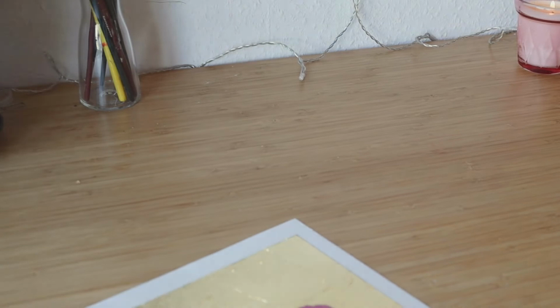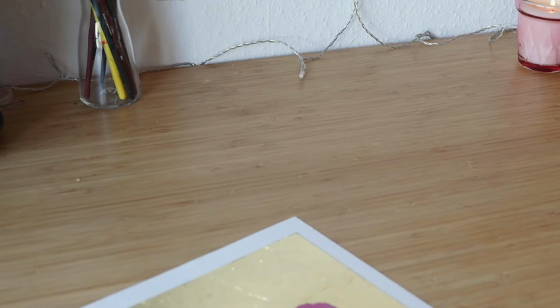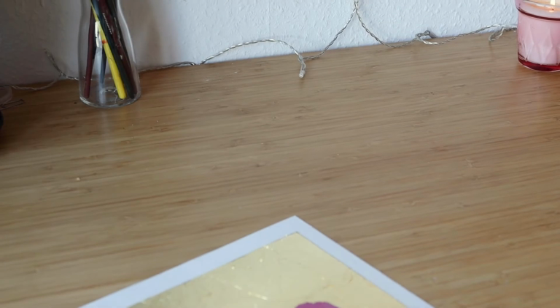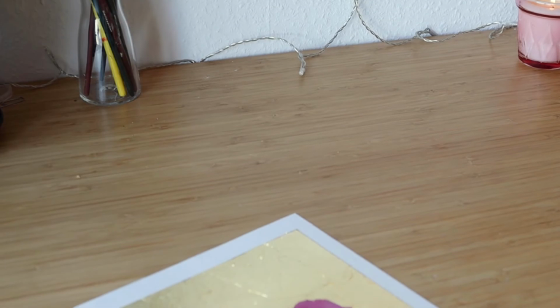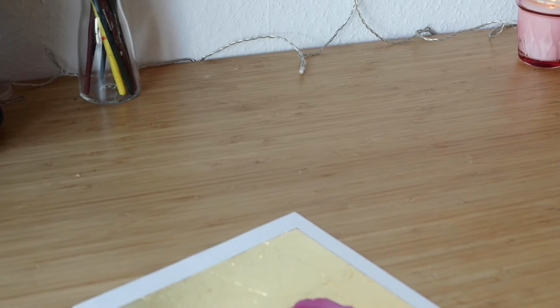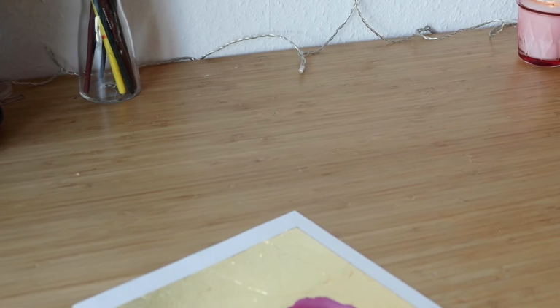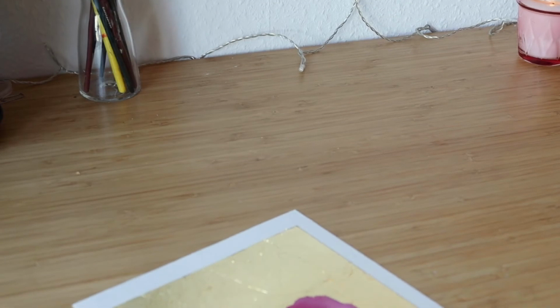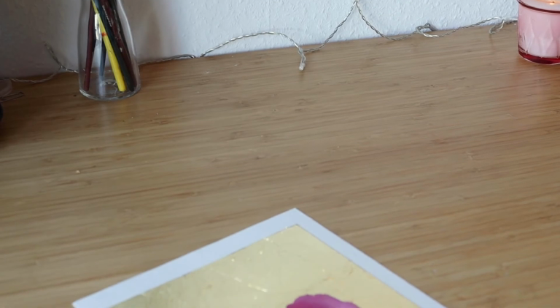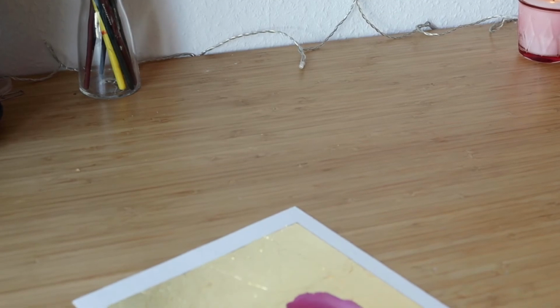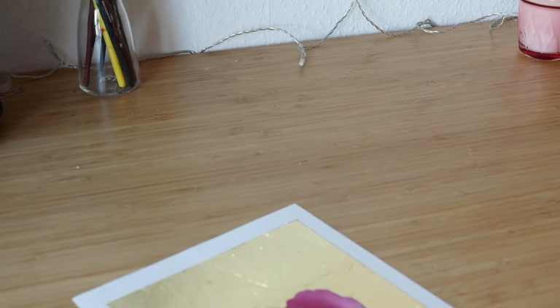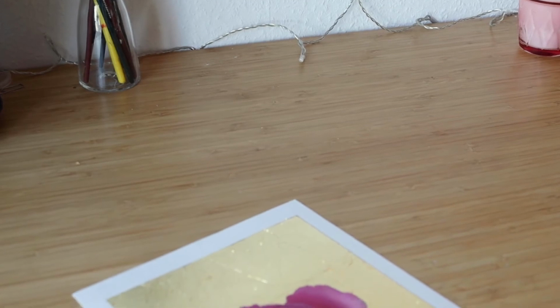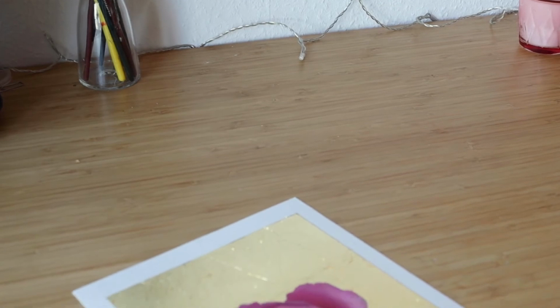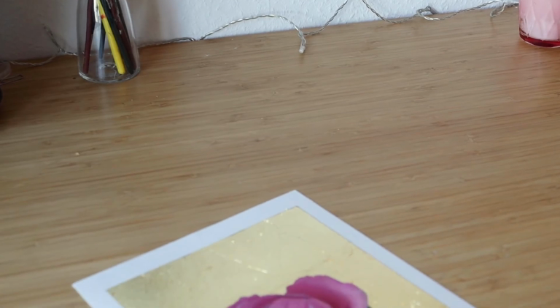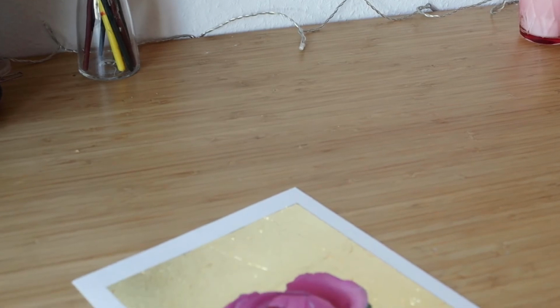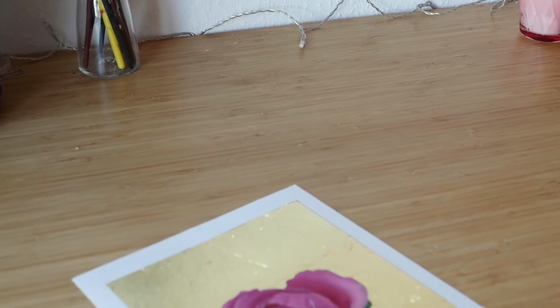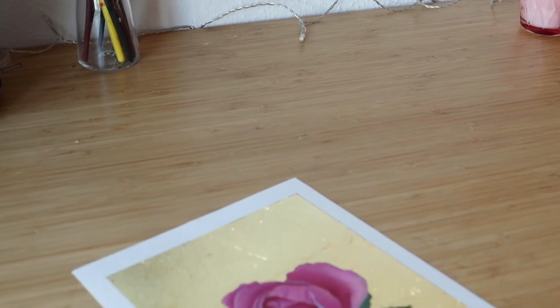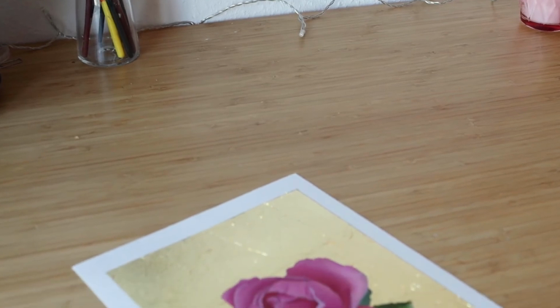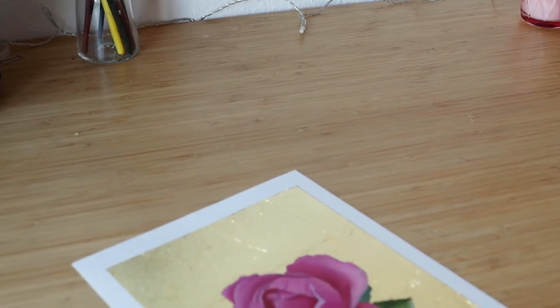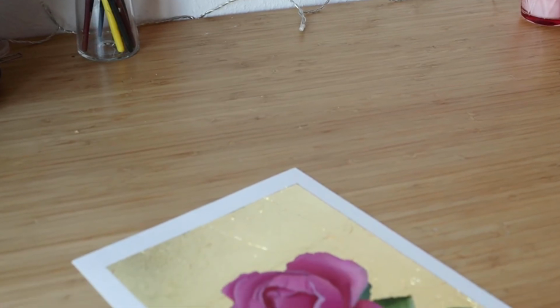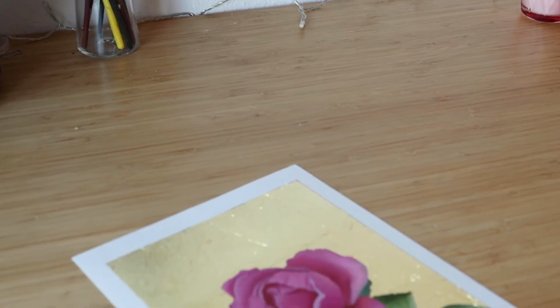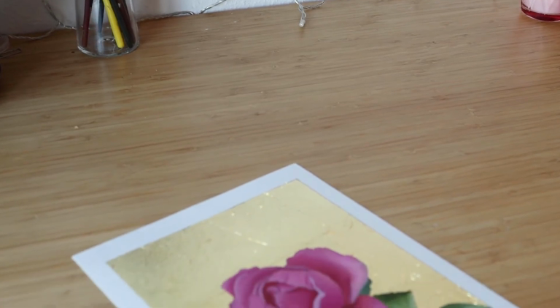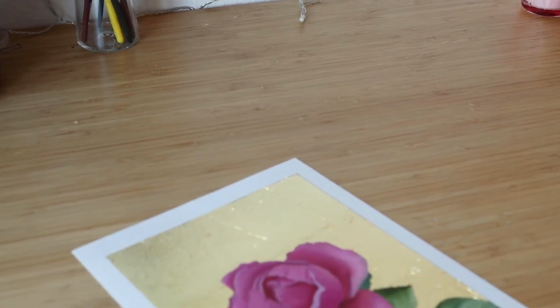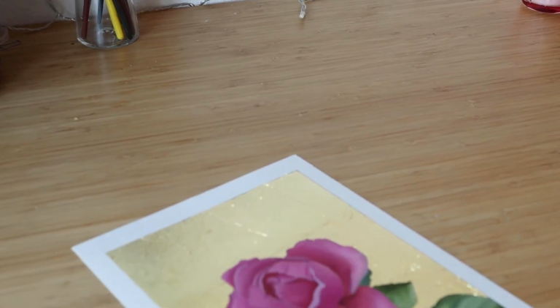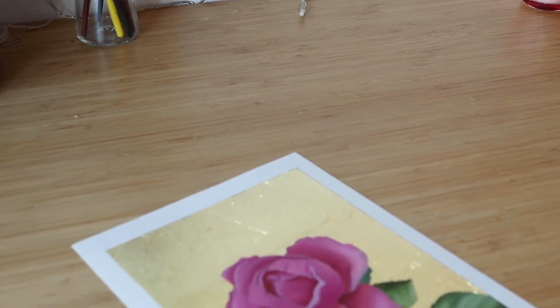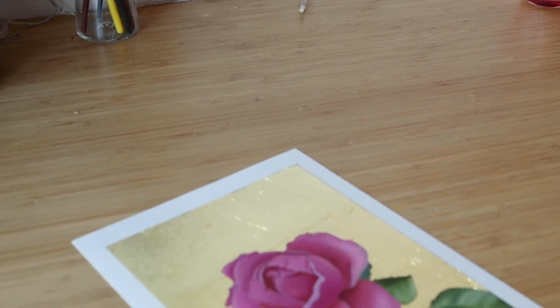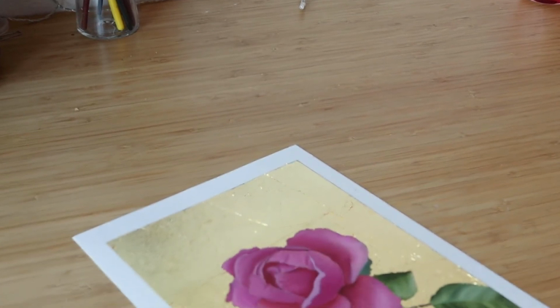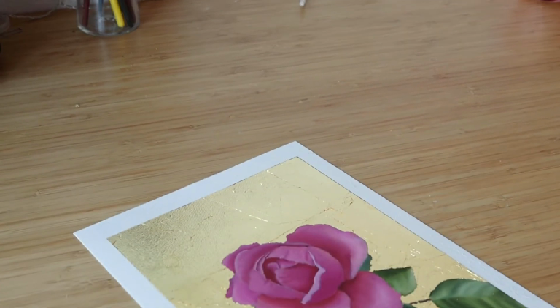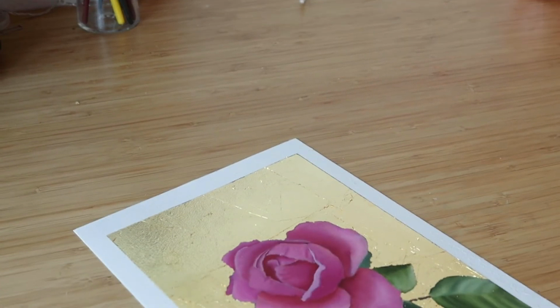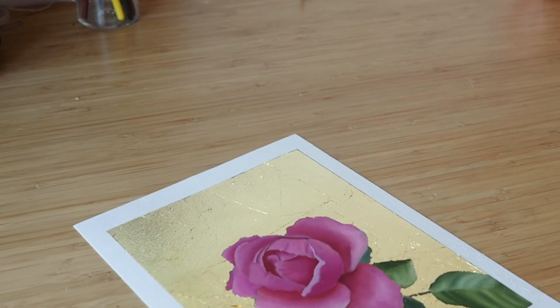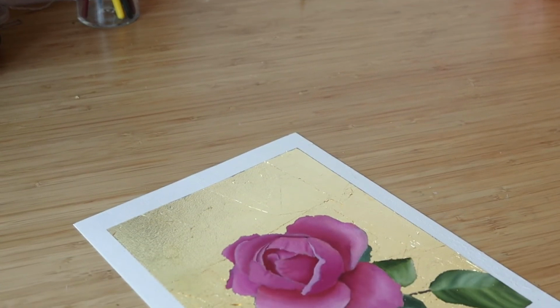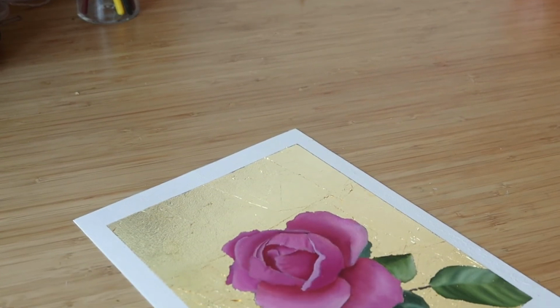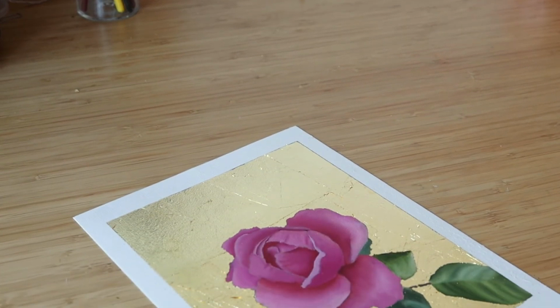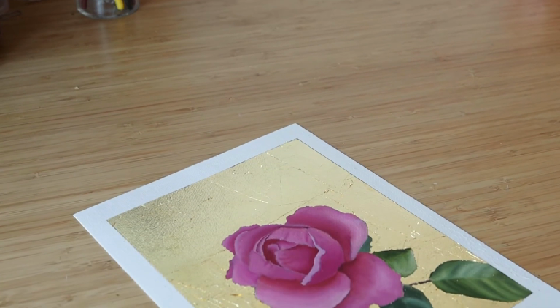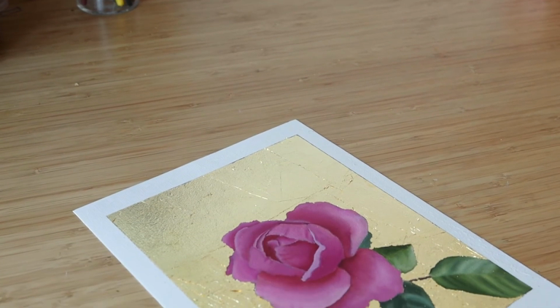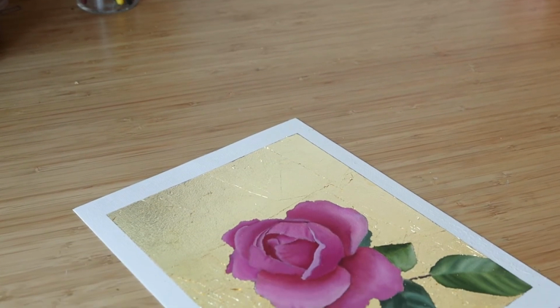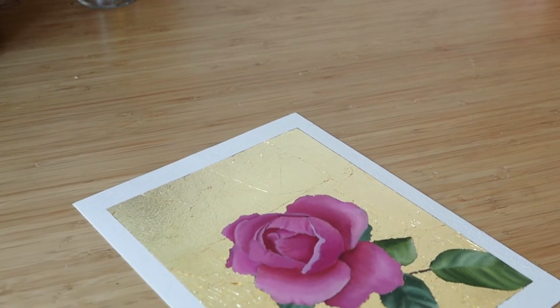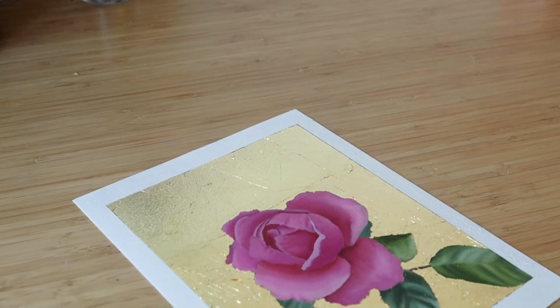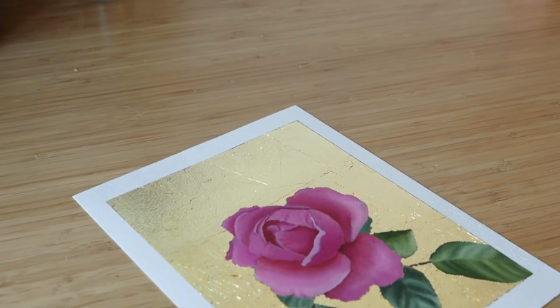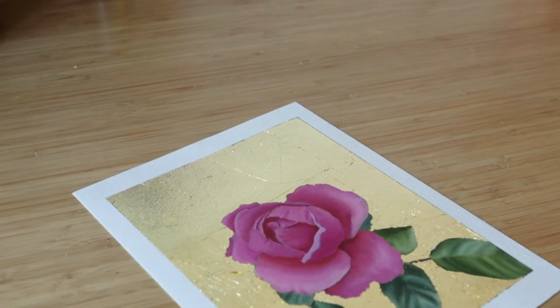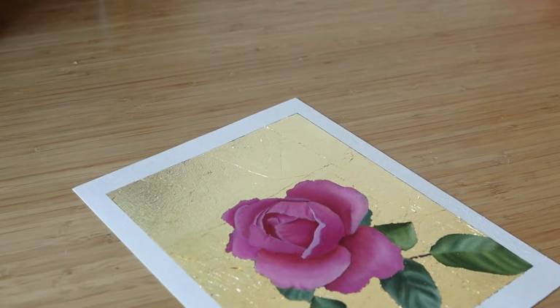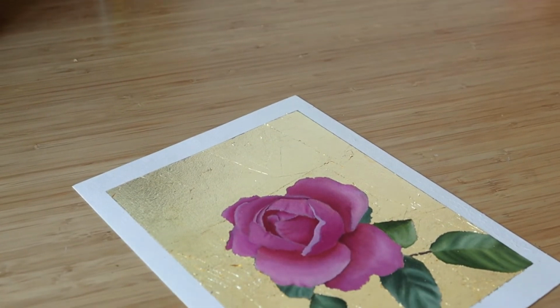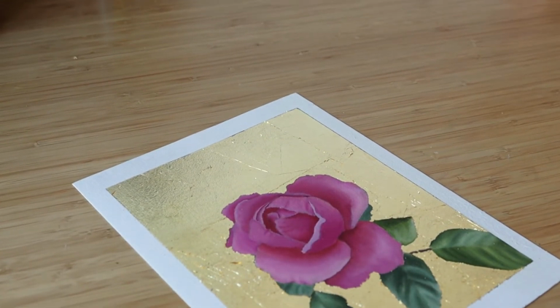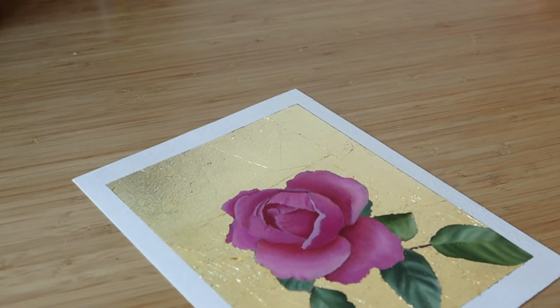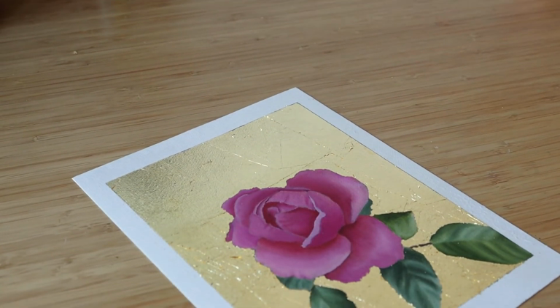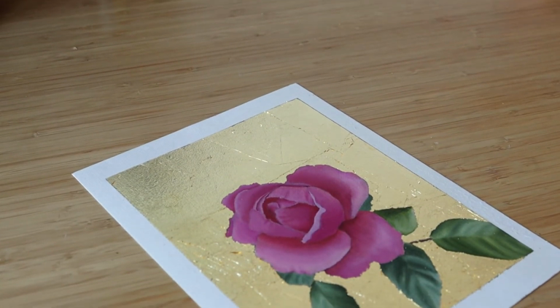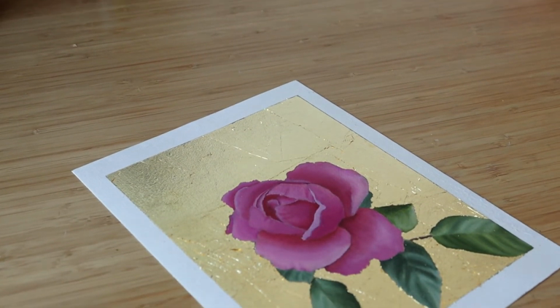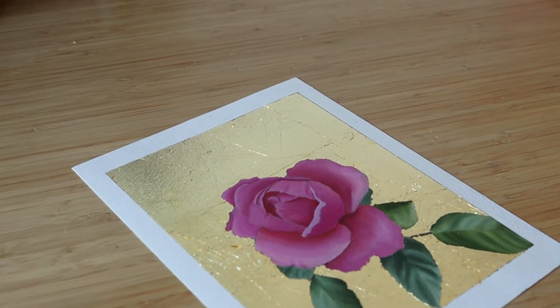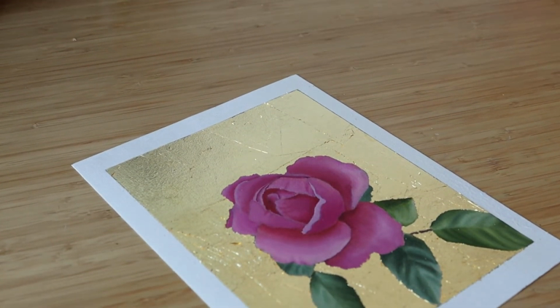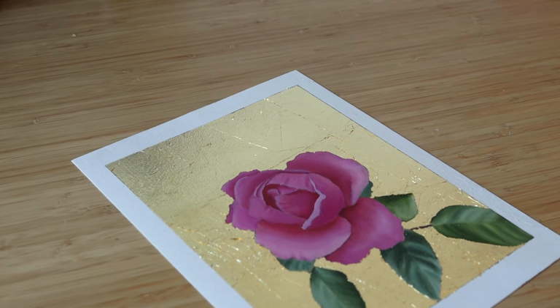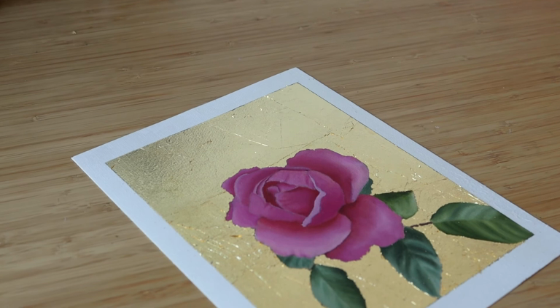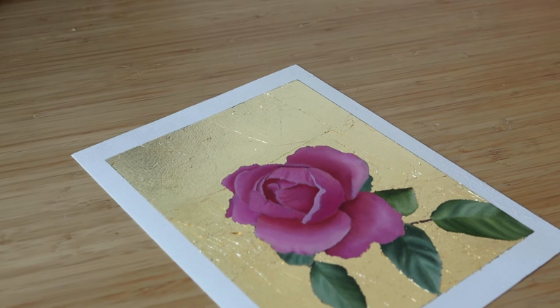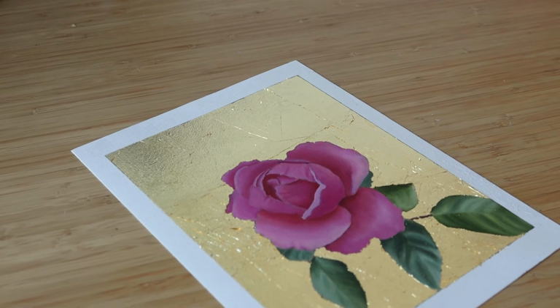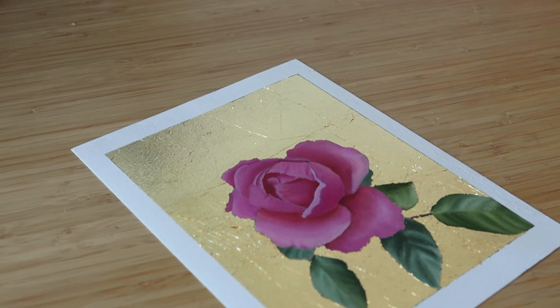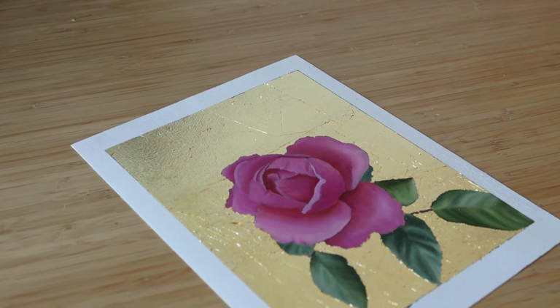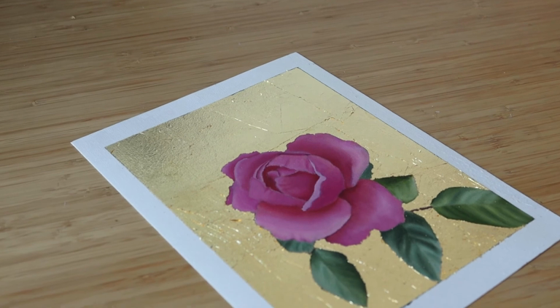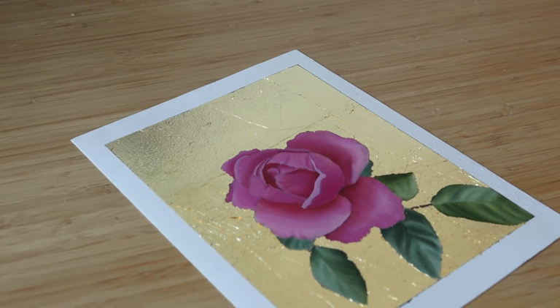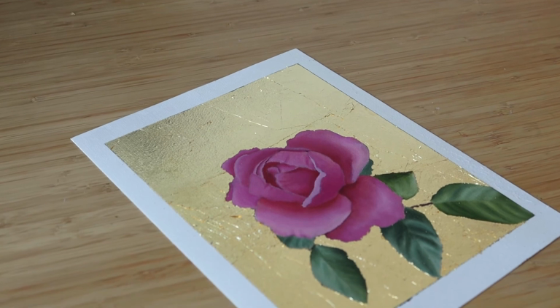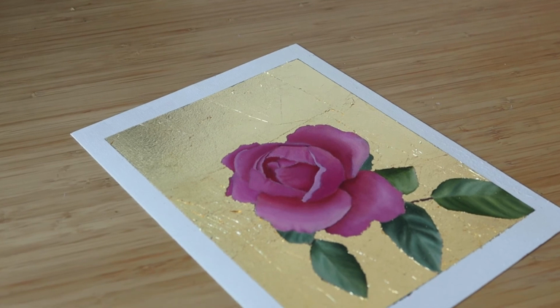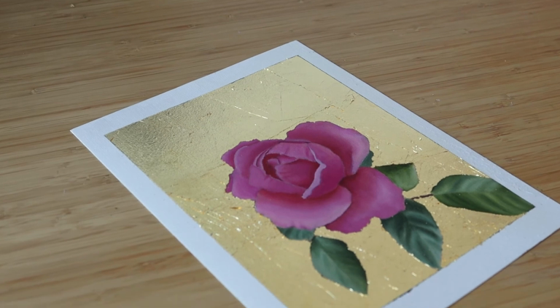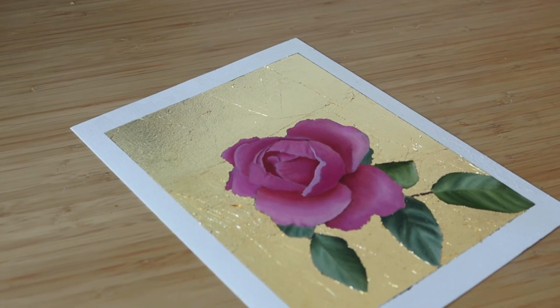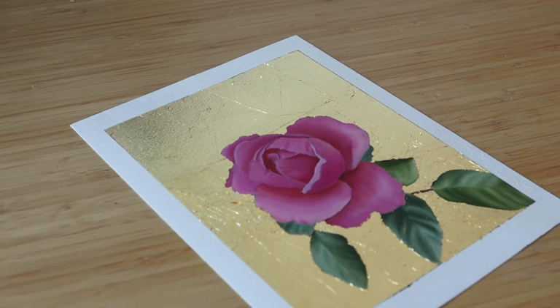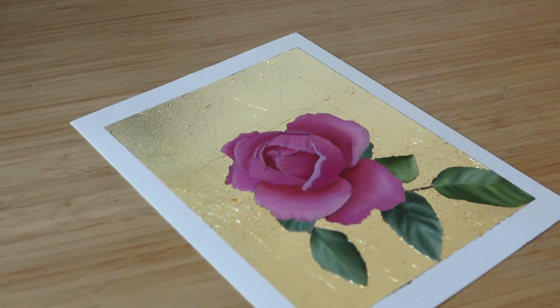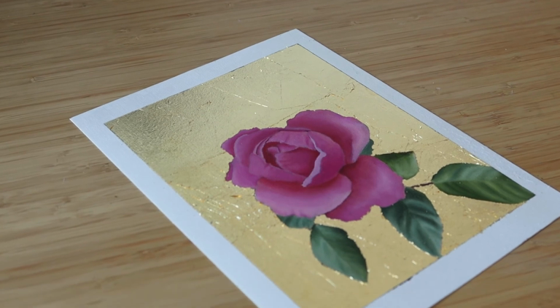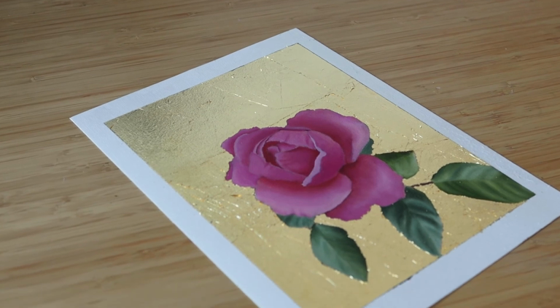And that's how I use gold leaf on my paintings. Thank you so much for watching and I'll see you in the next video. Bye!